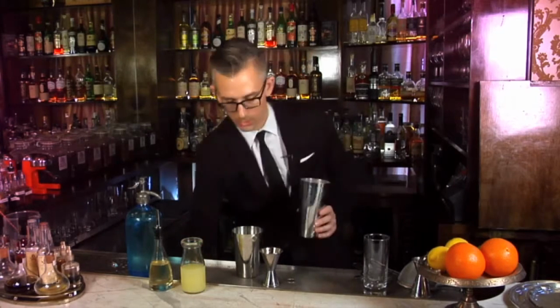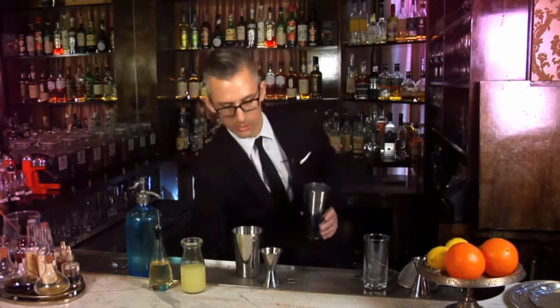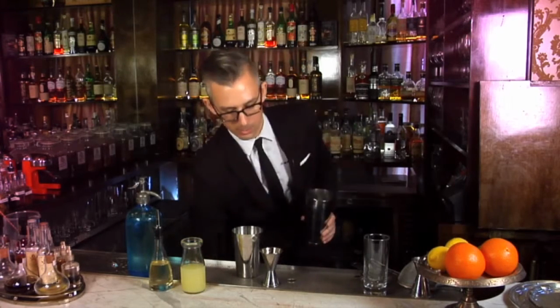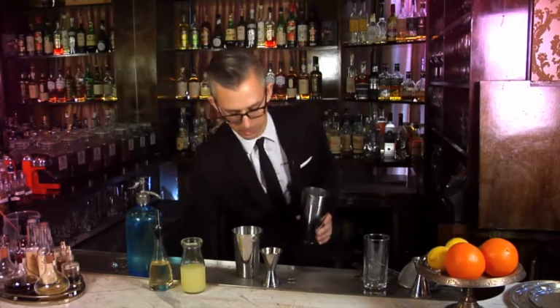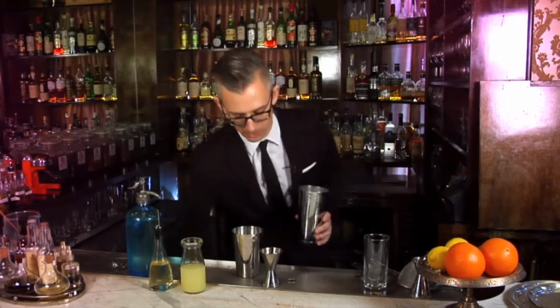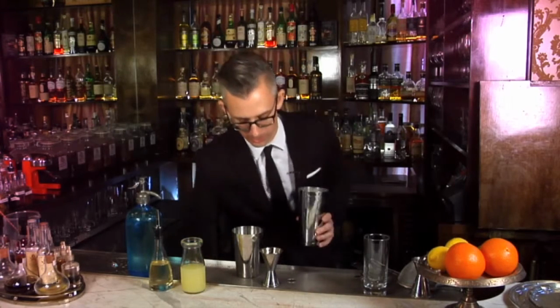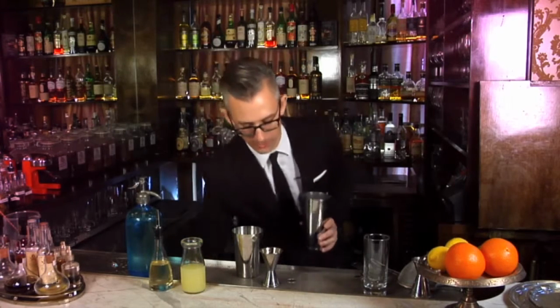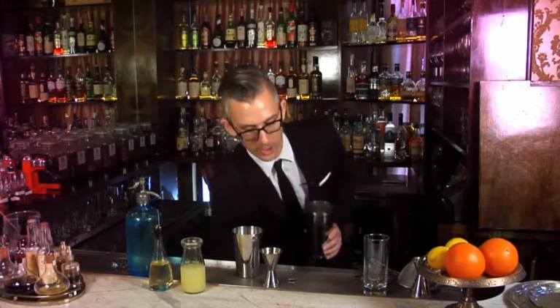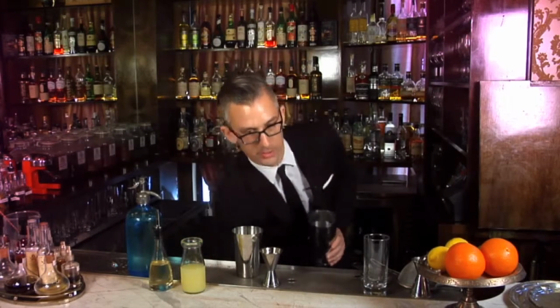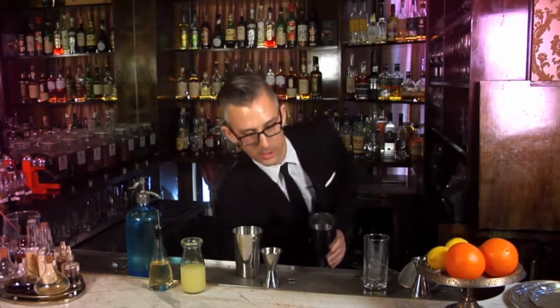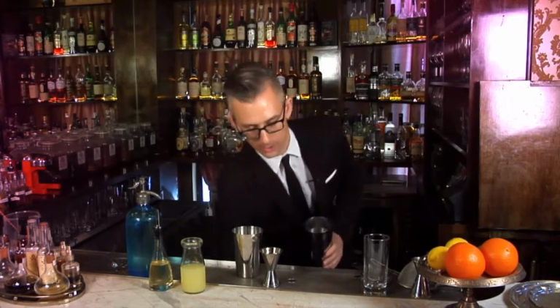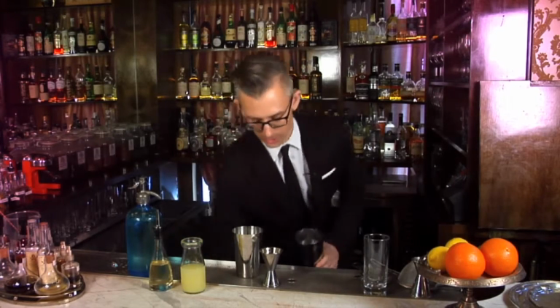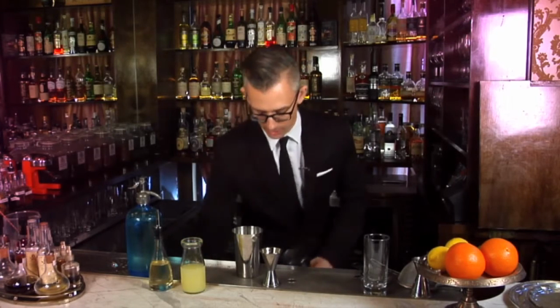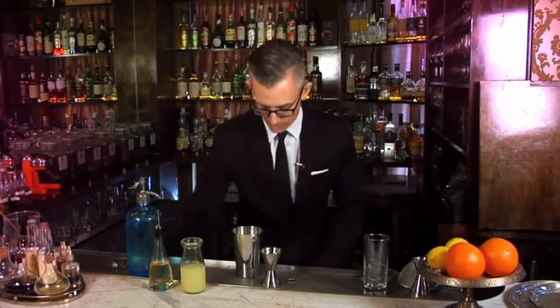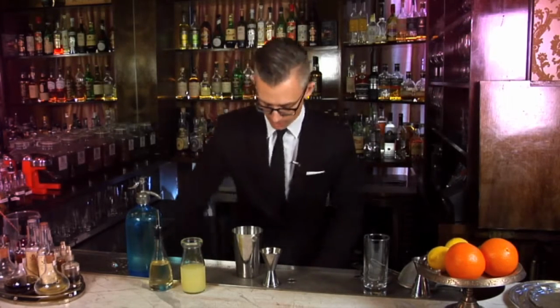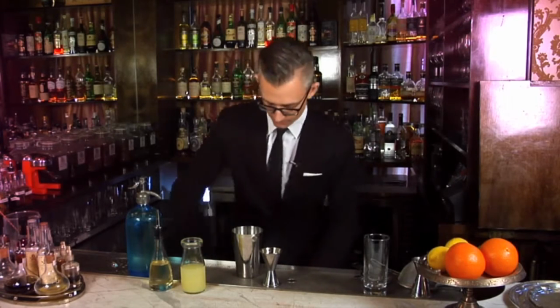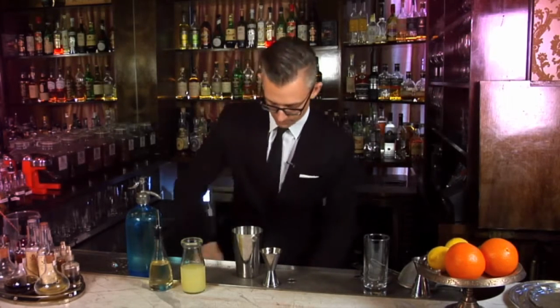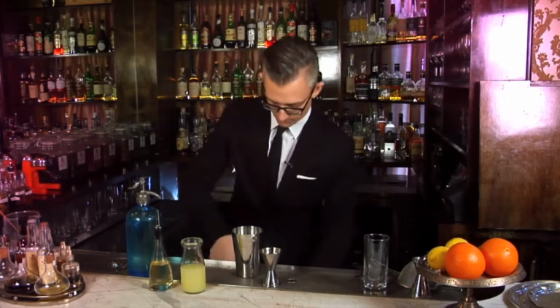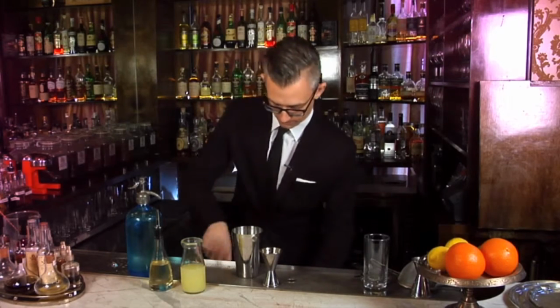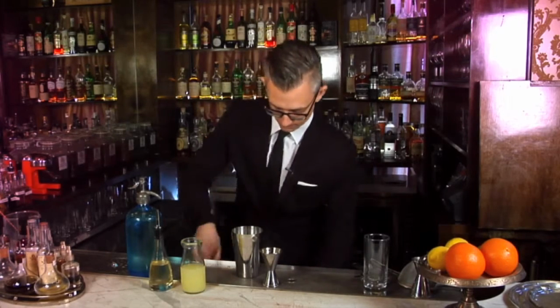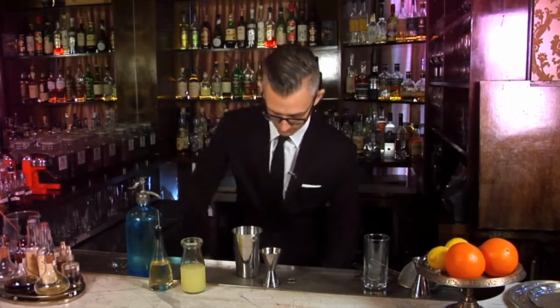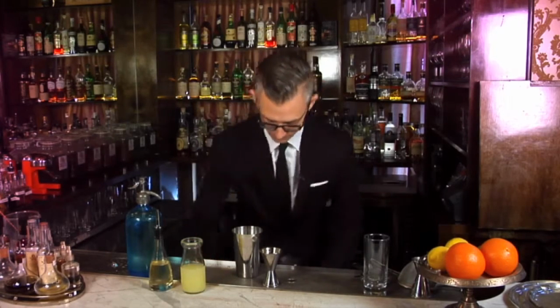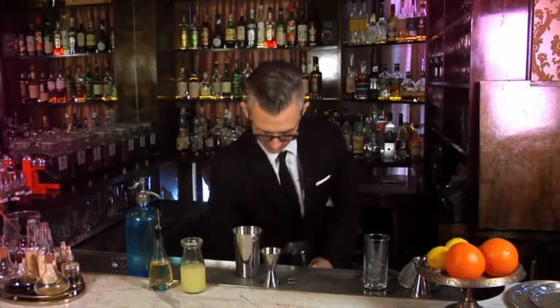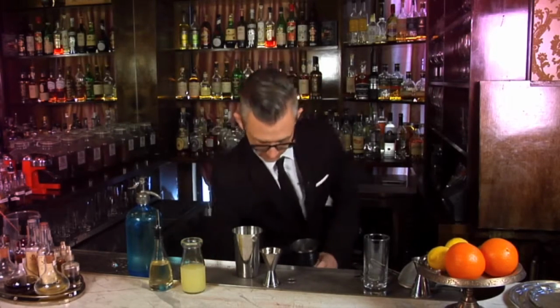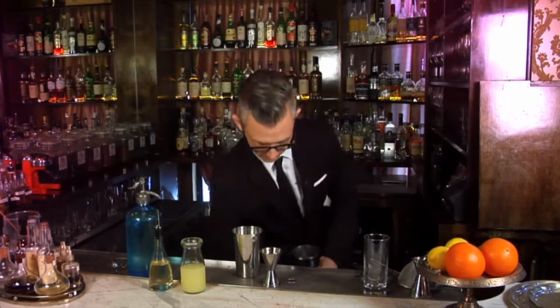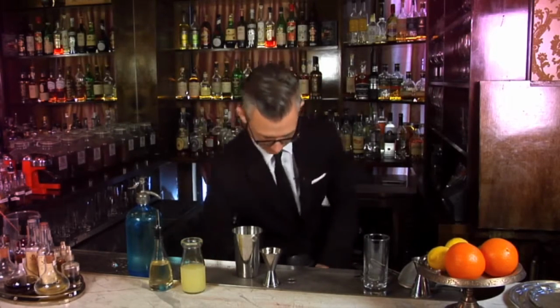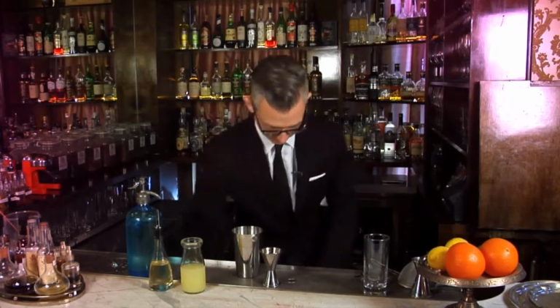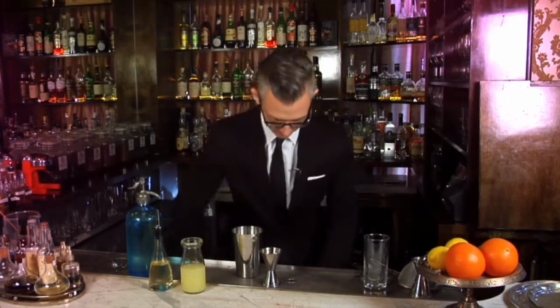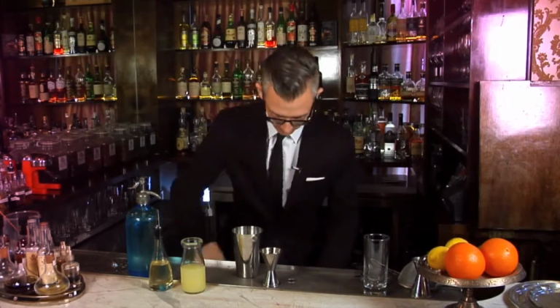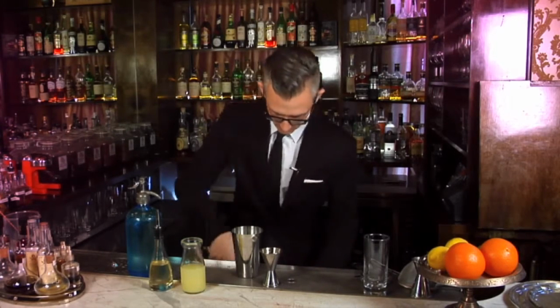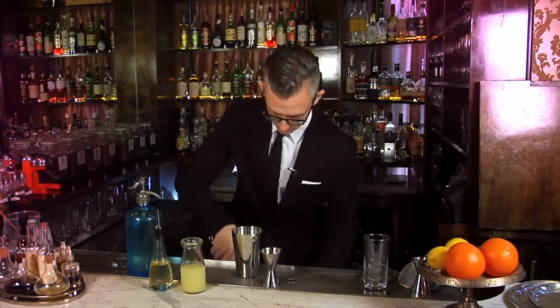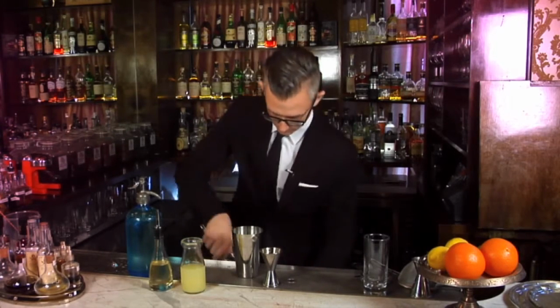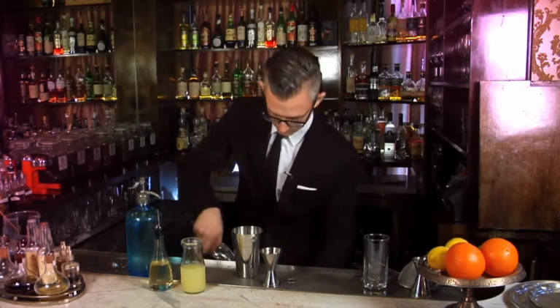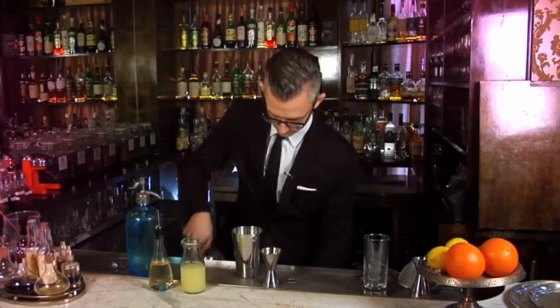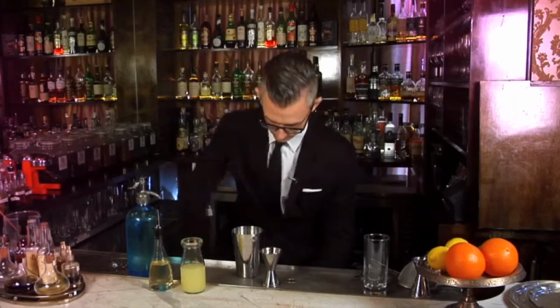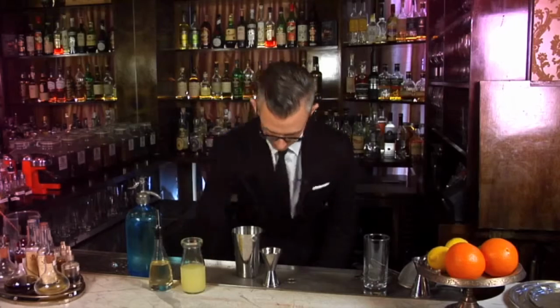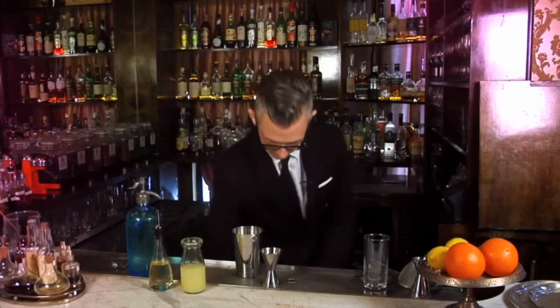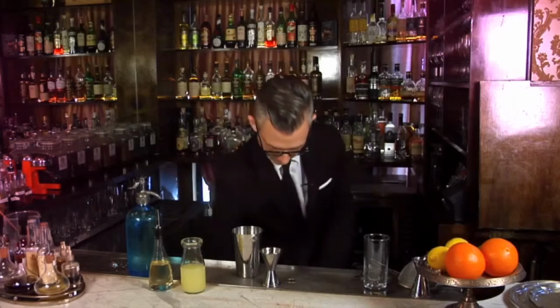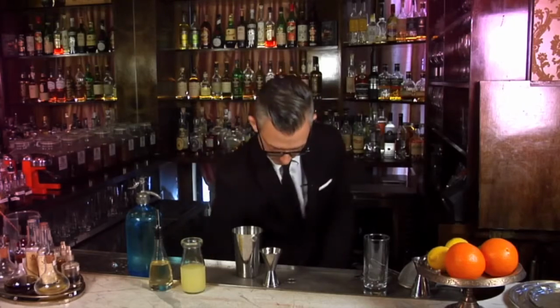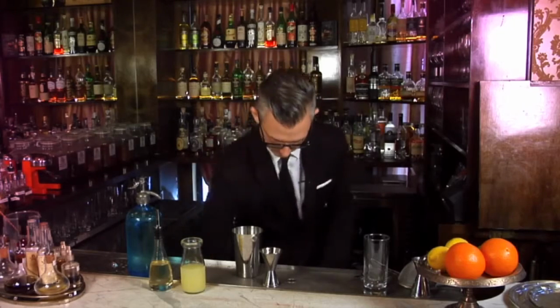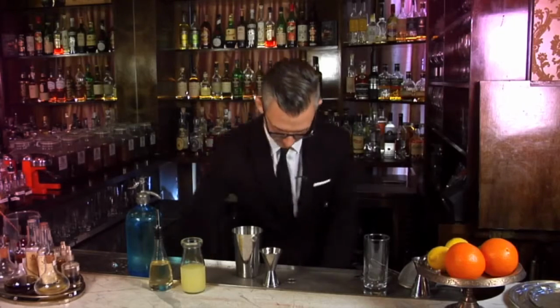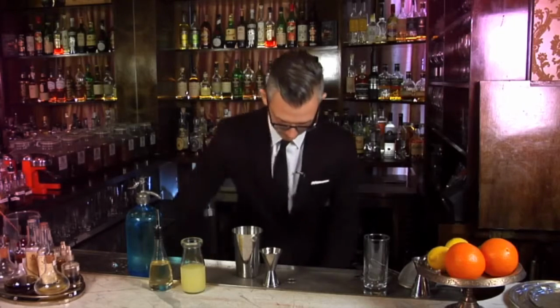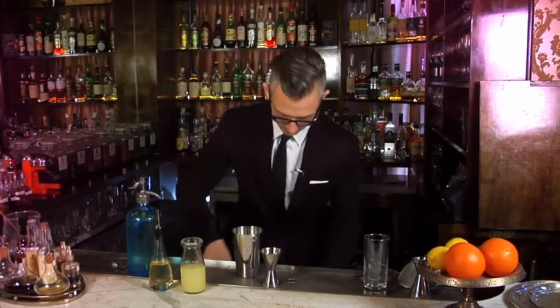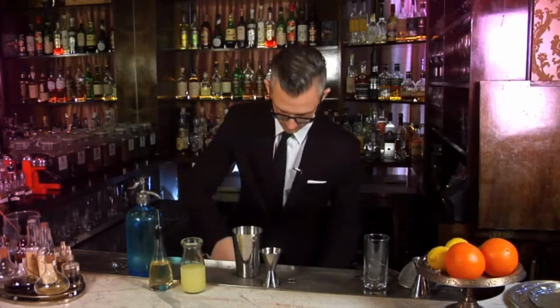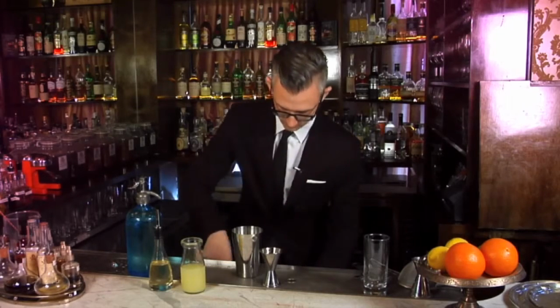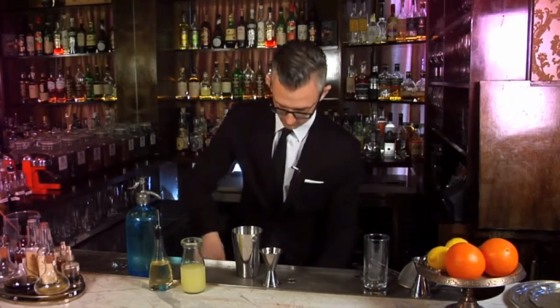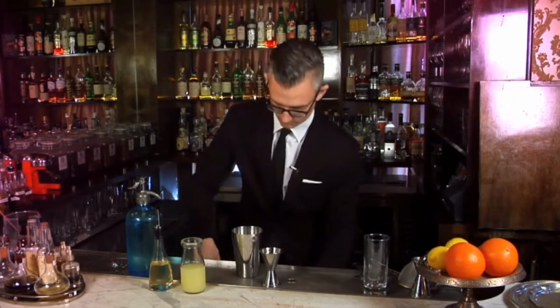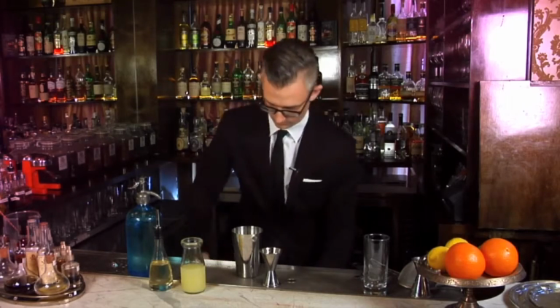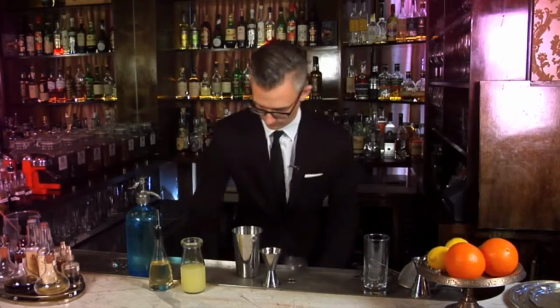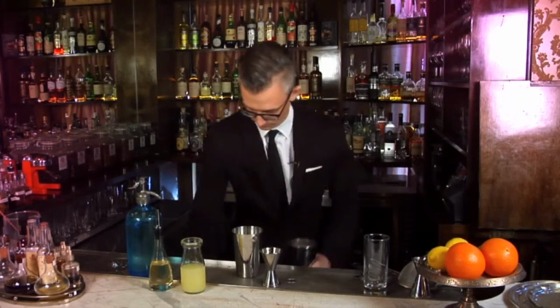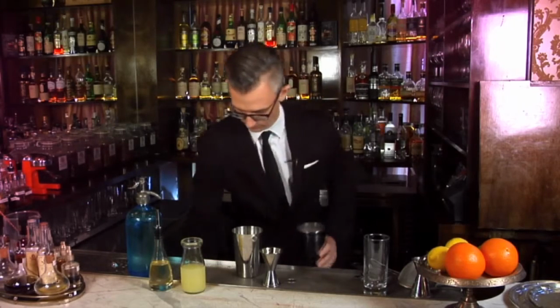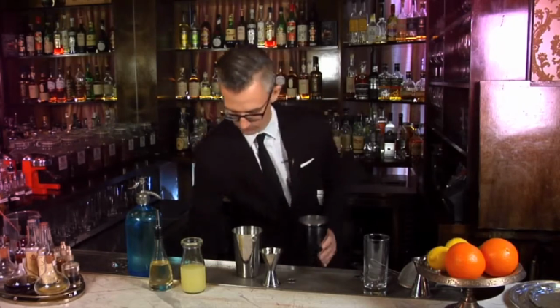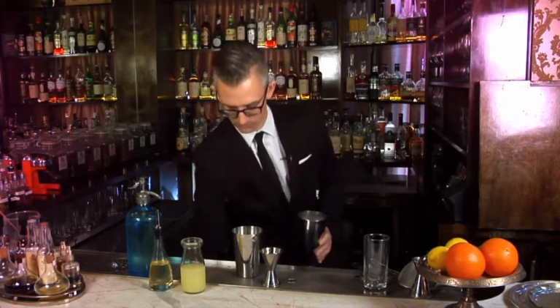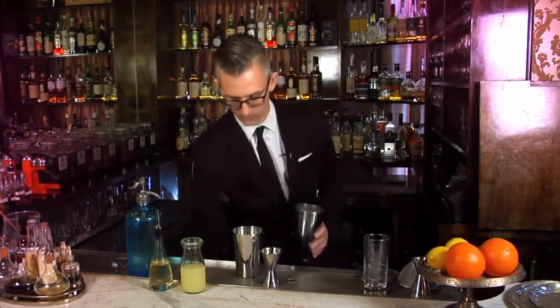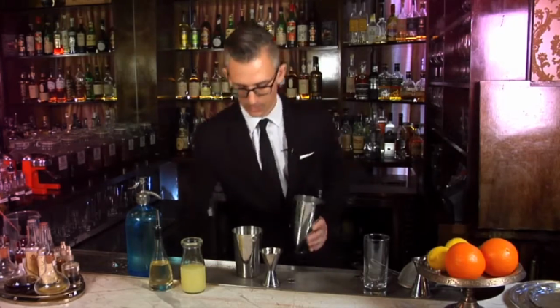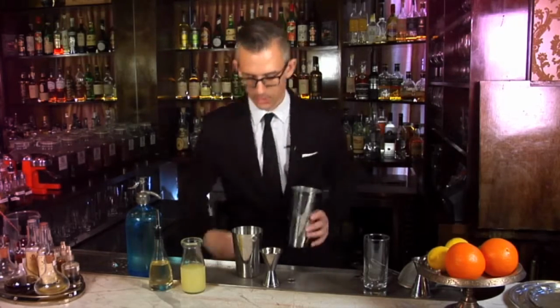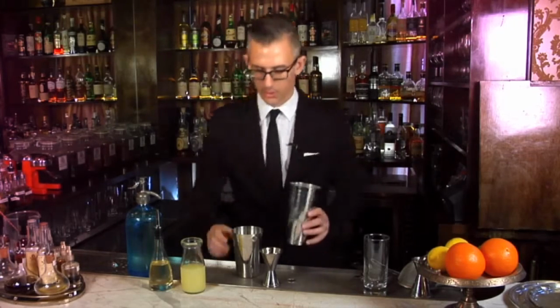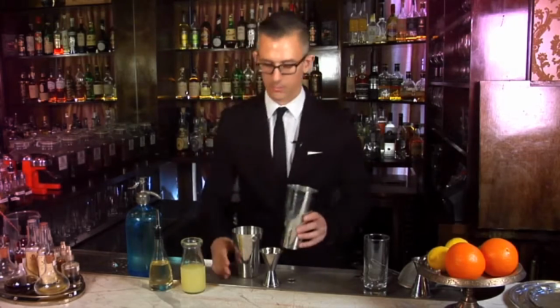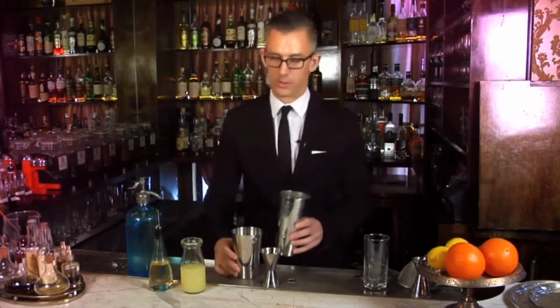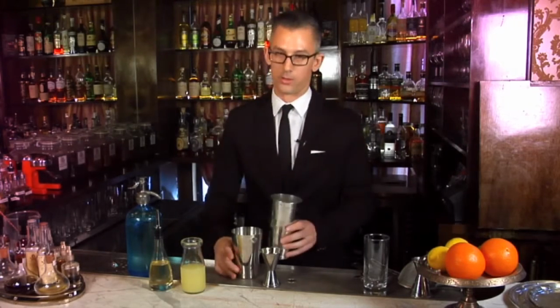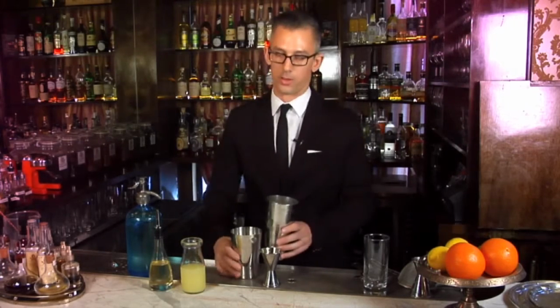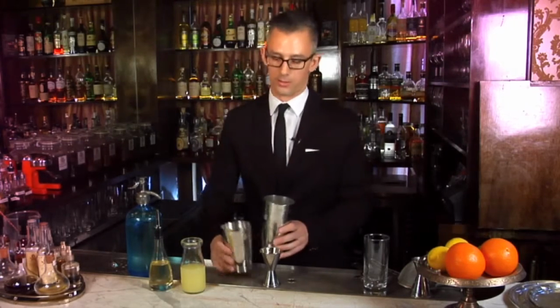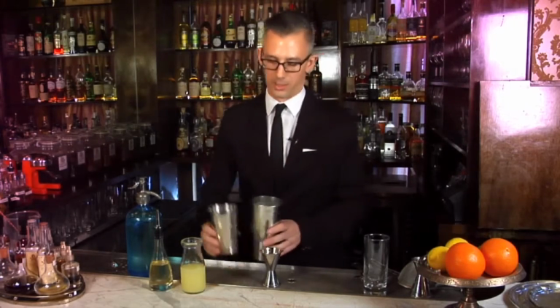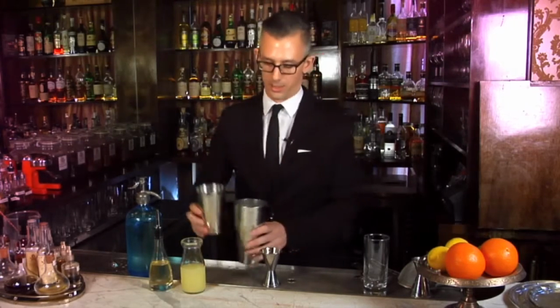Put plenty of ice in your shaker. Give it a good old shake.